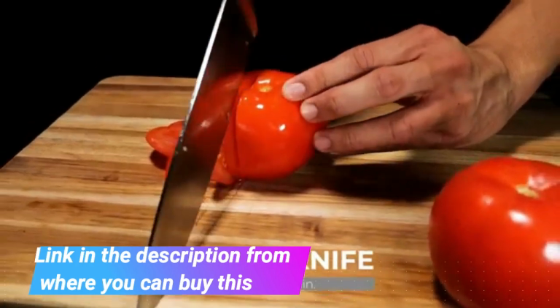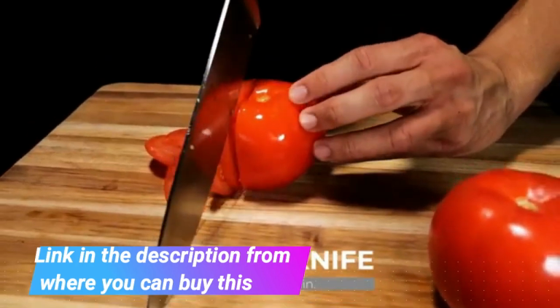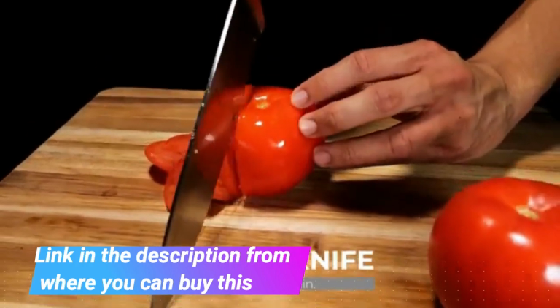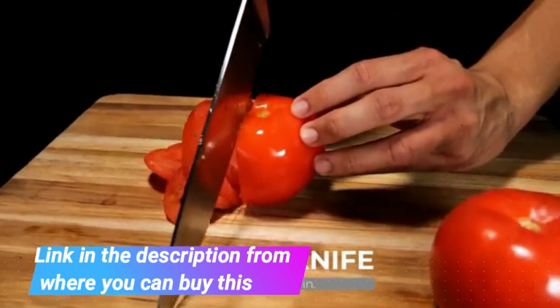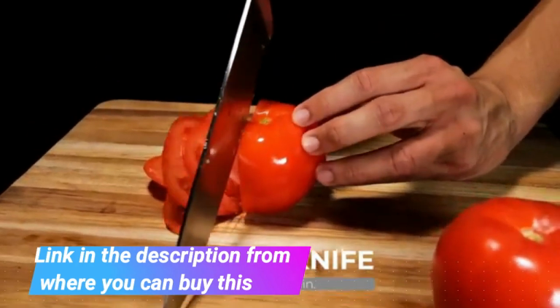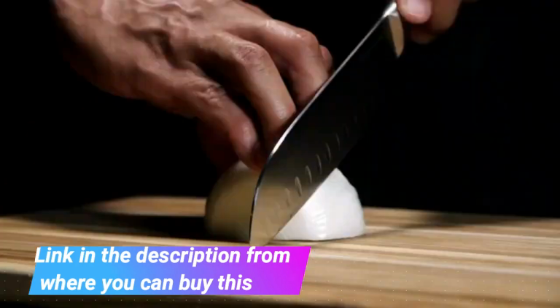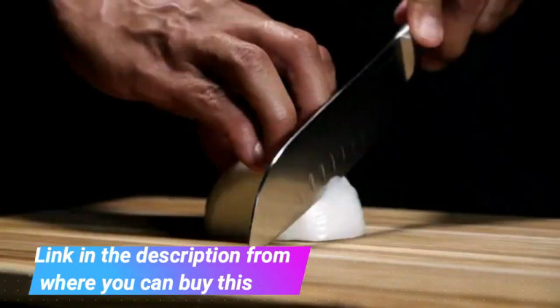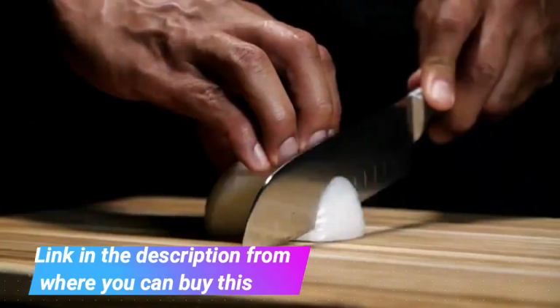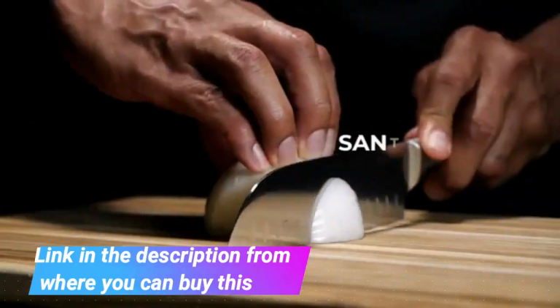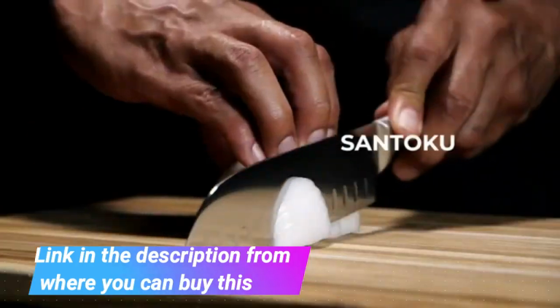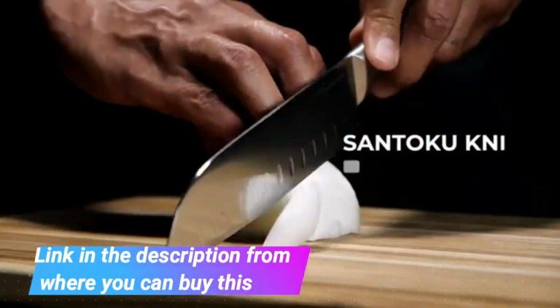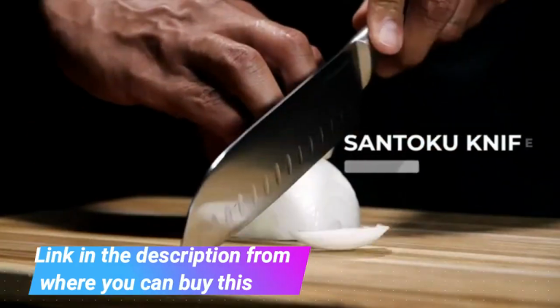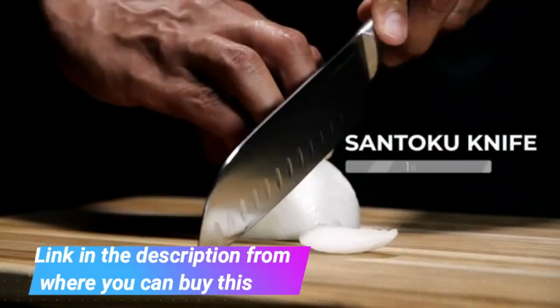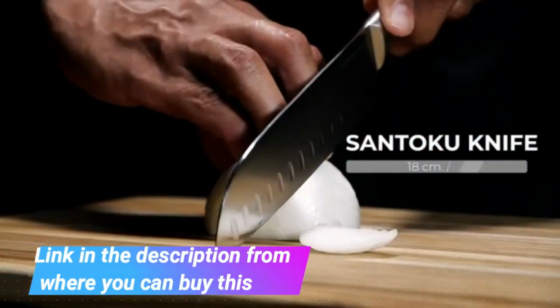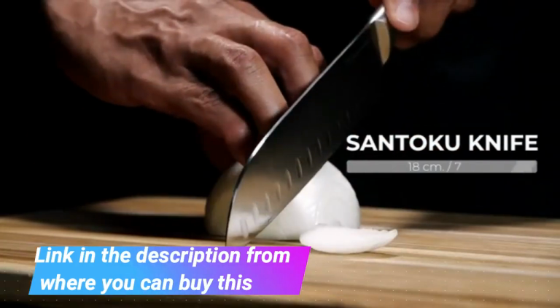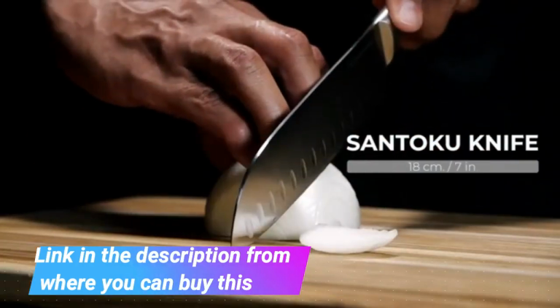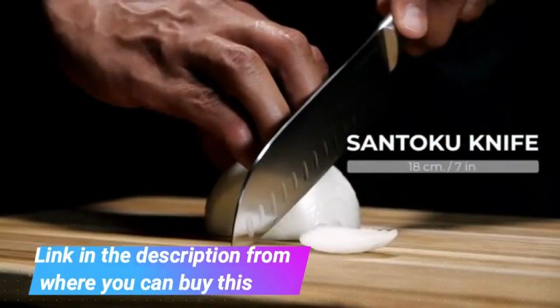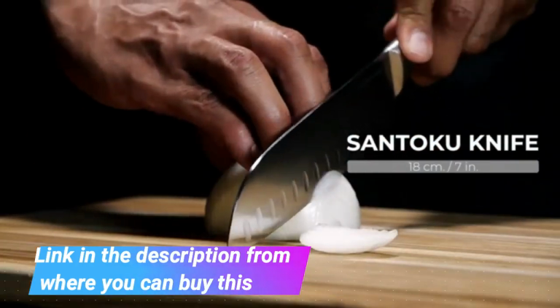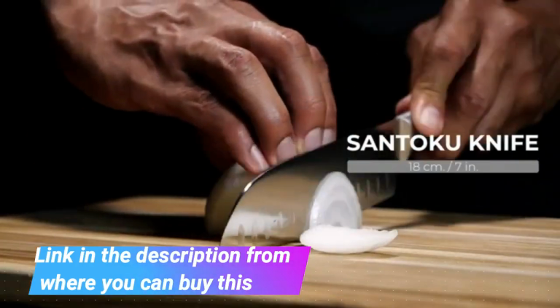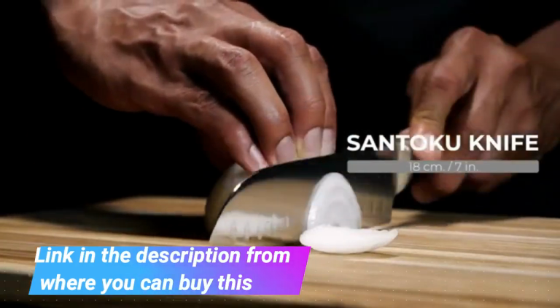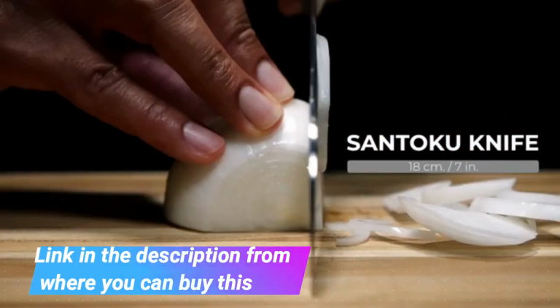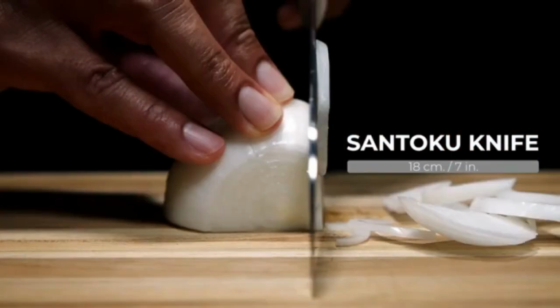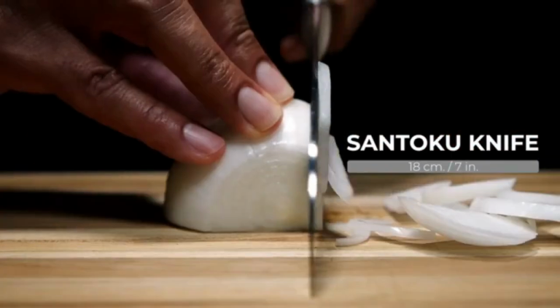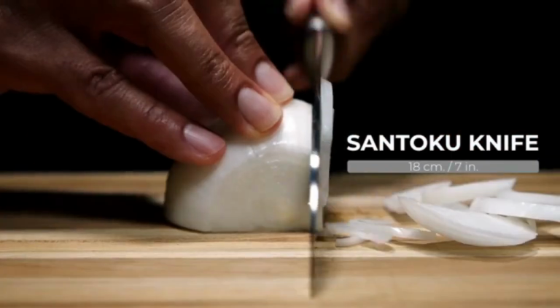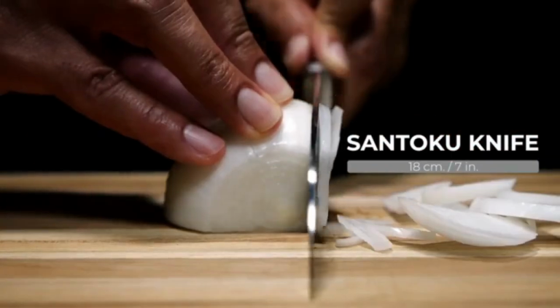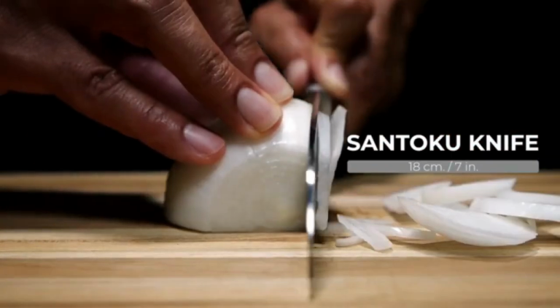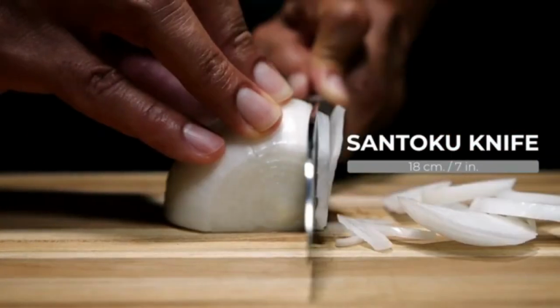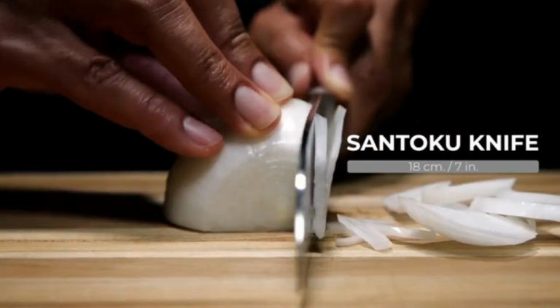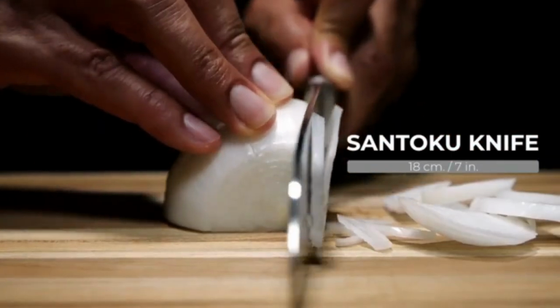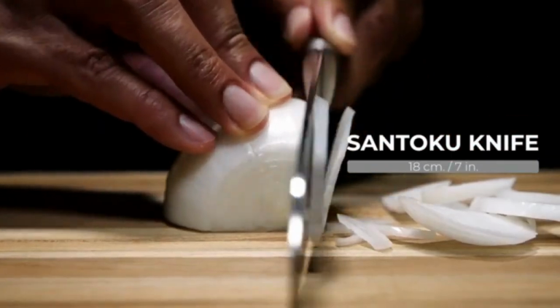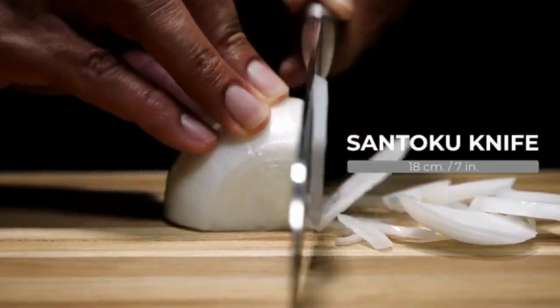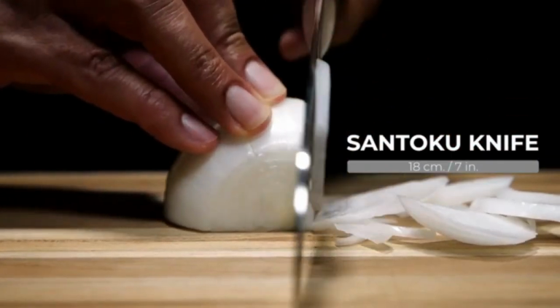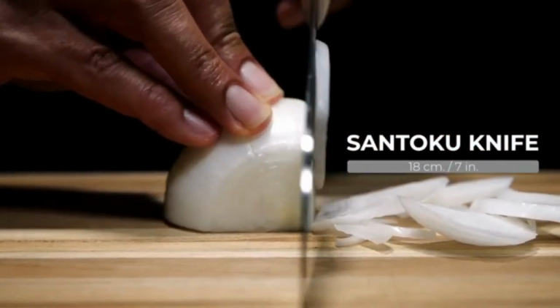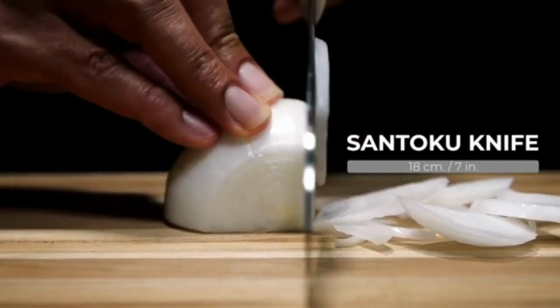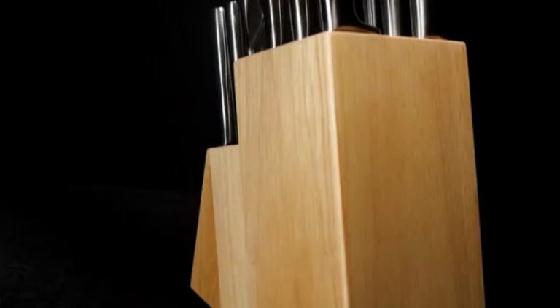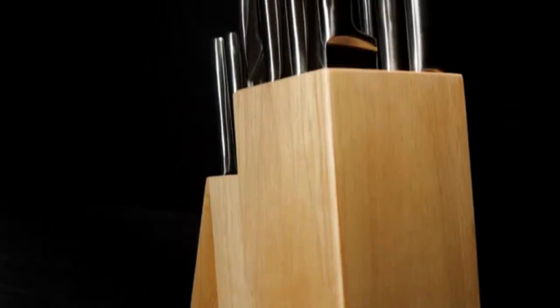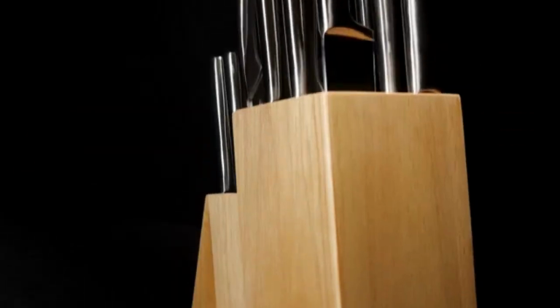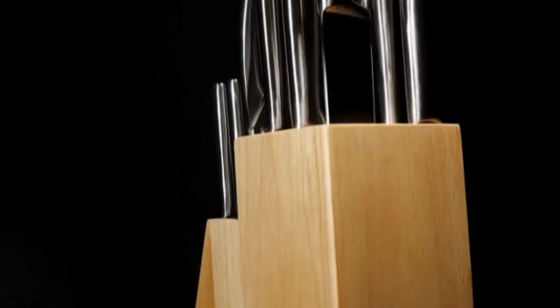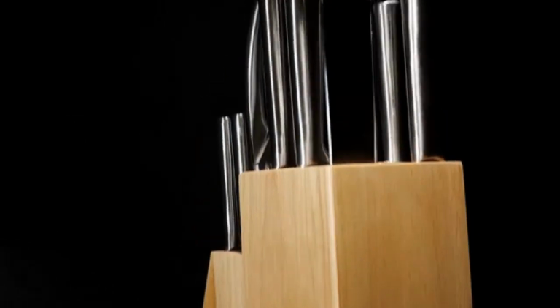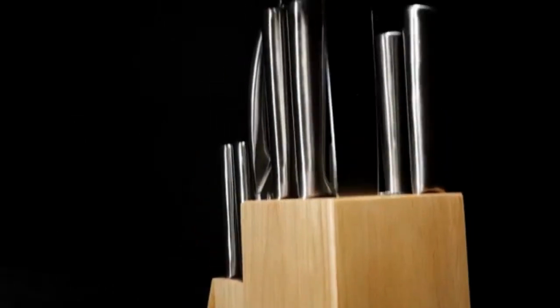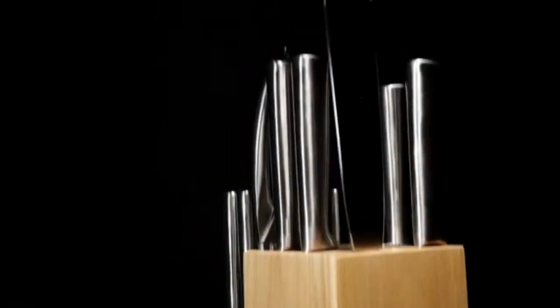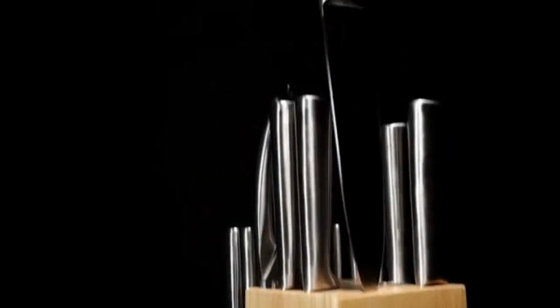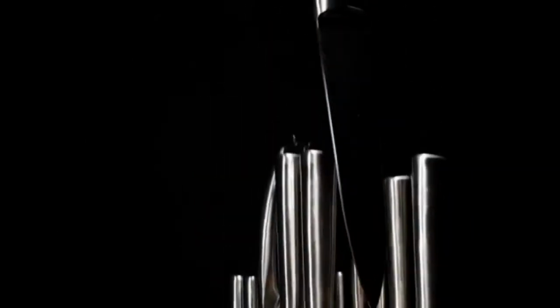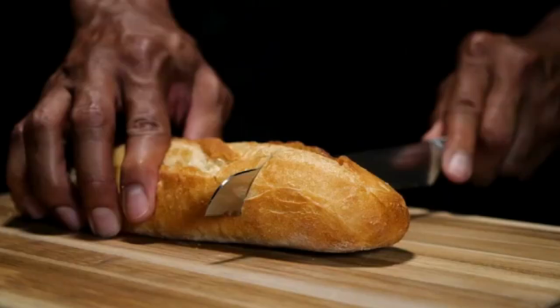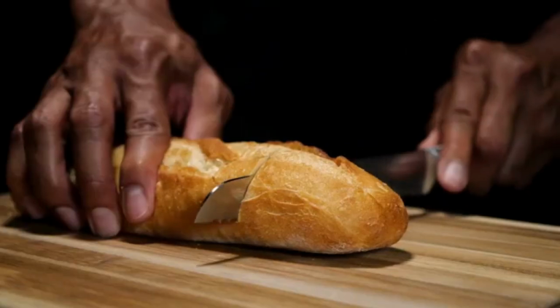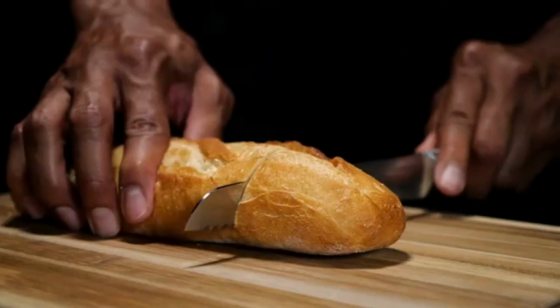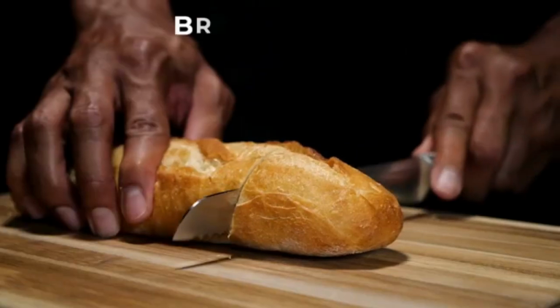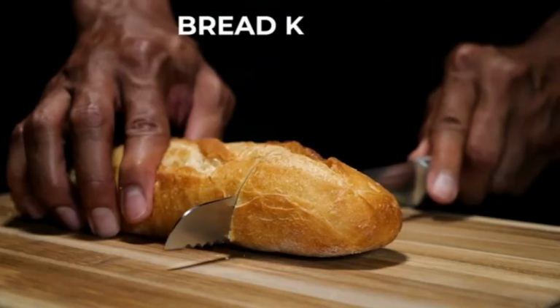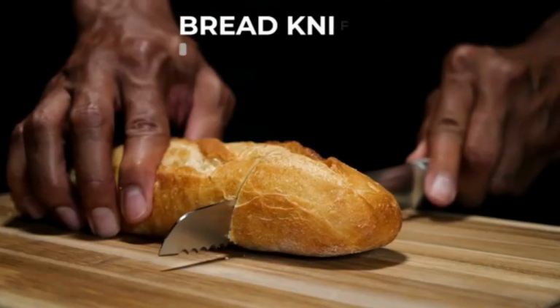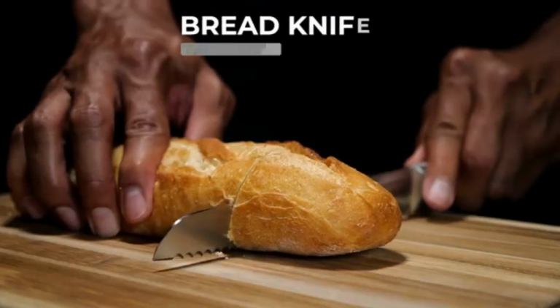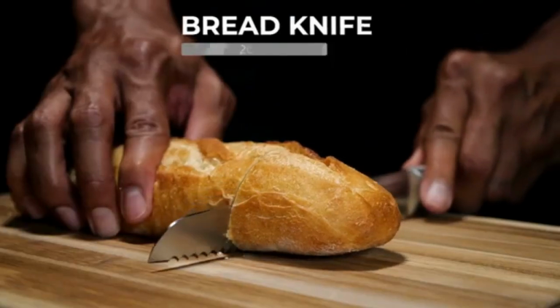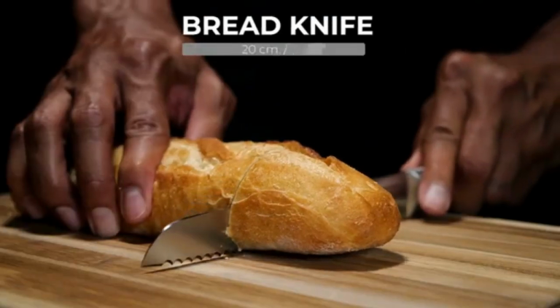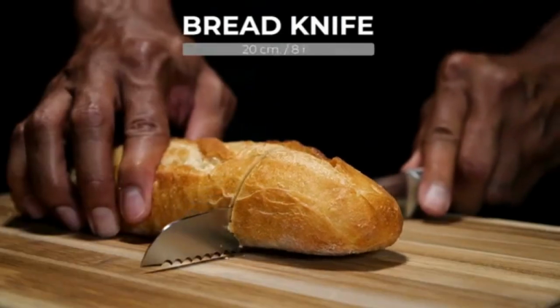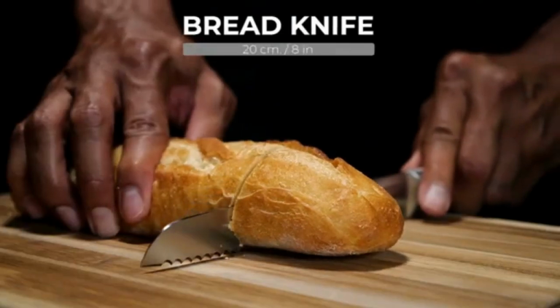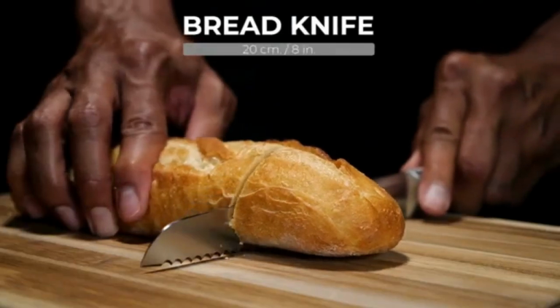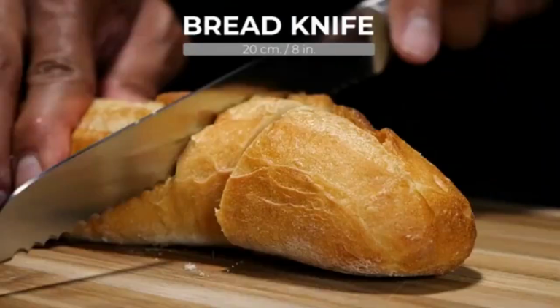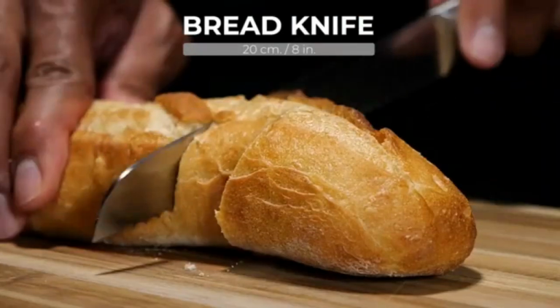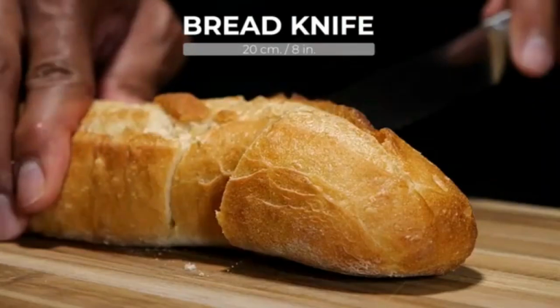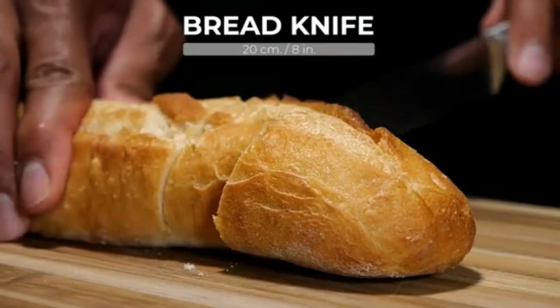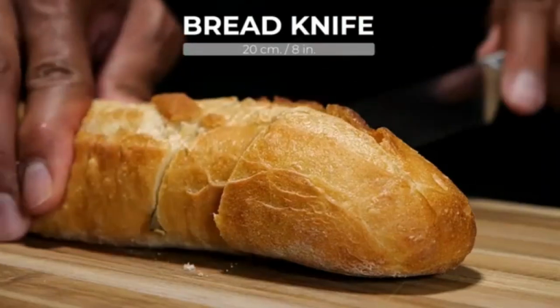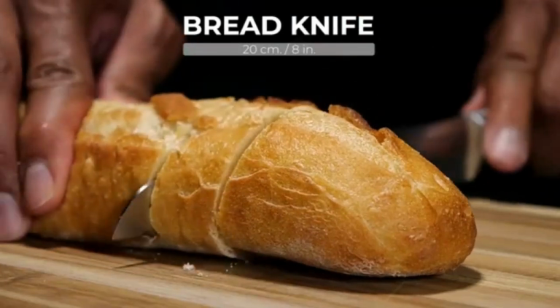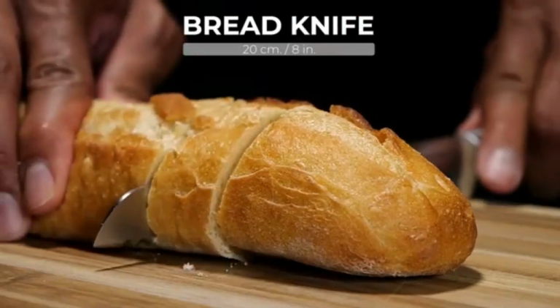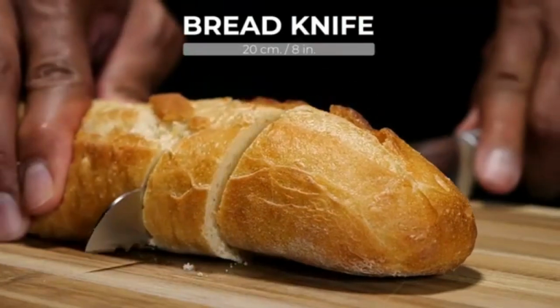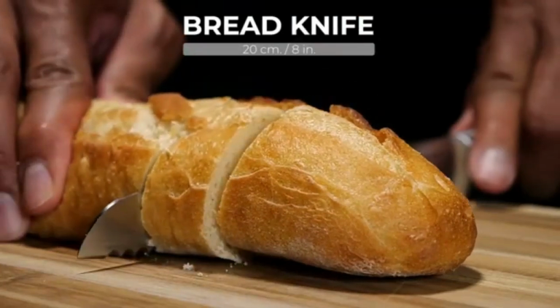Finally, everything you need in one knife set. Our 17-piece set has everything you need, and nothing you don't.